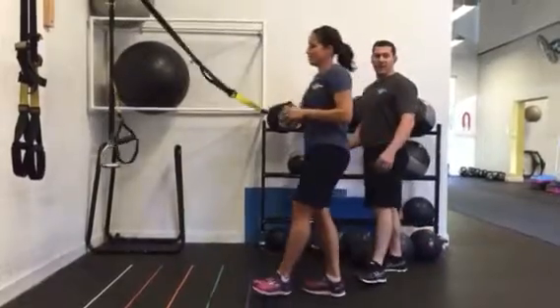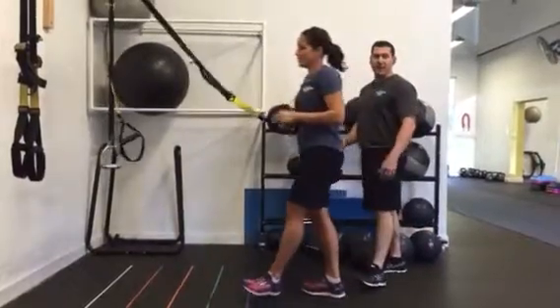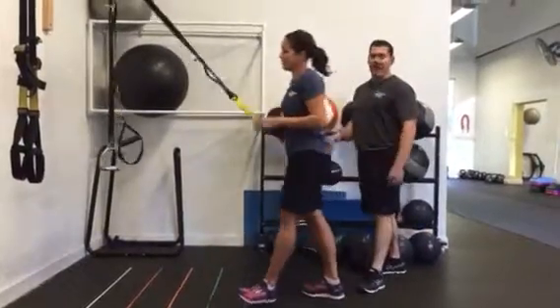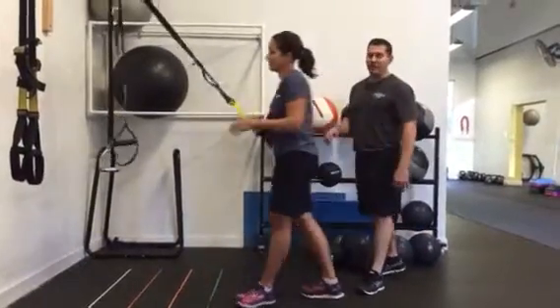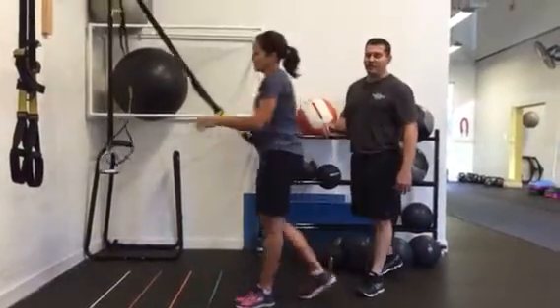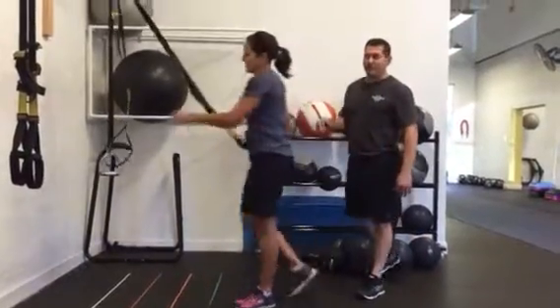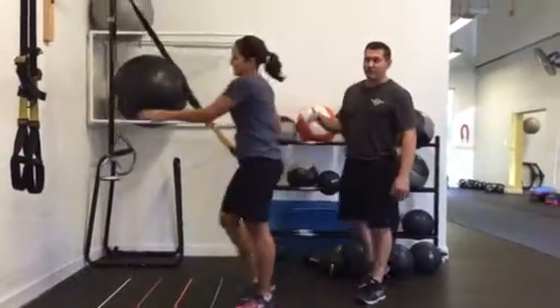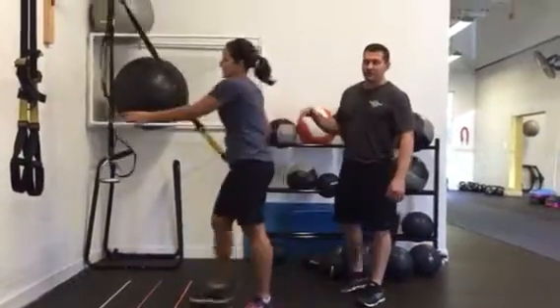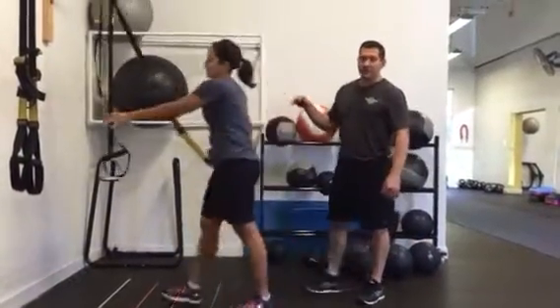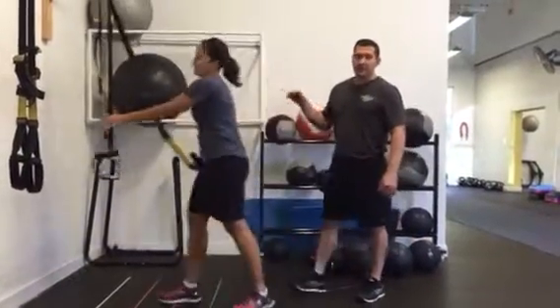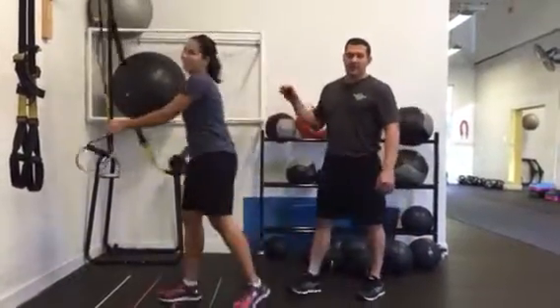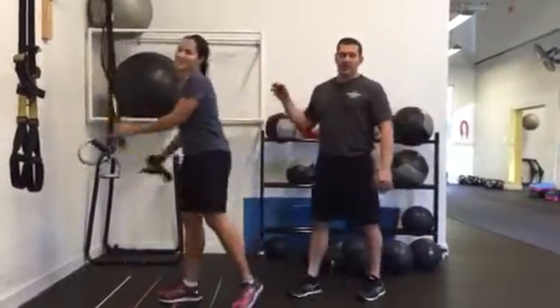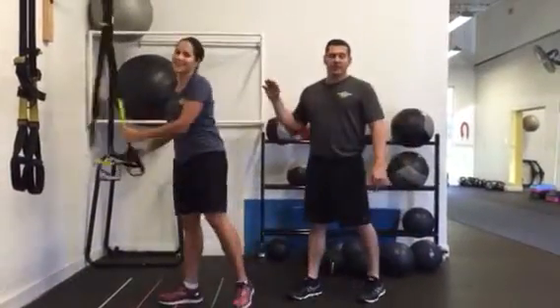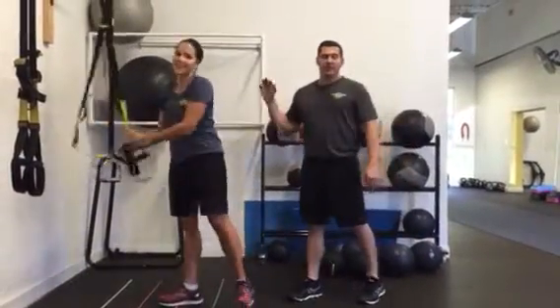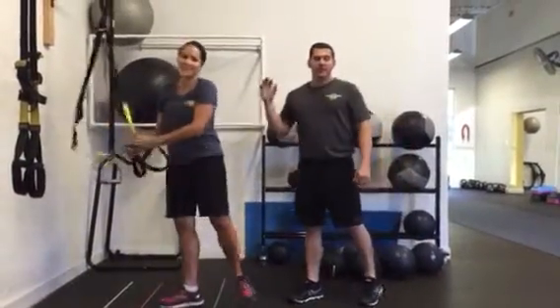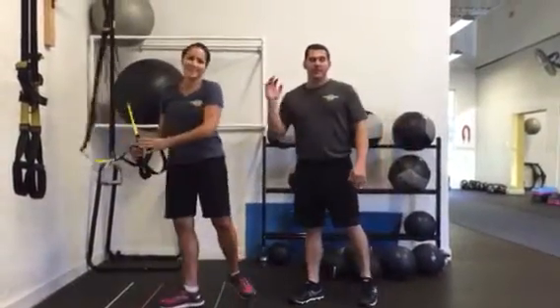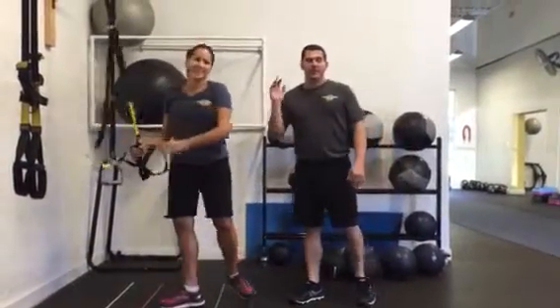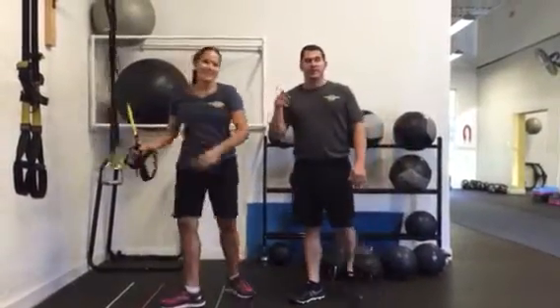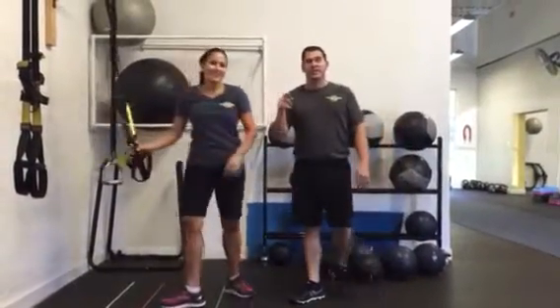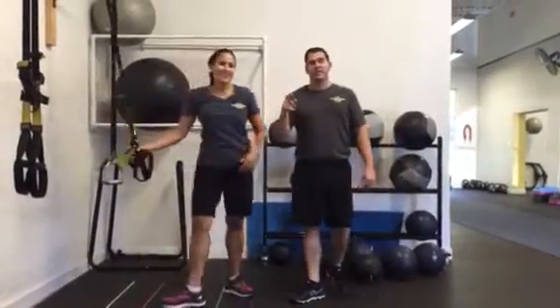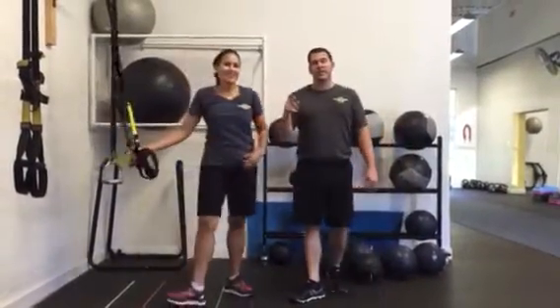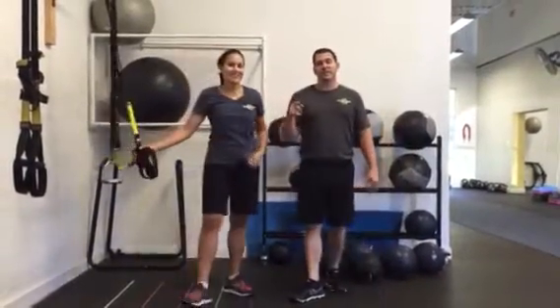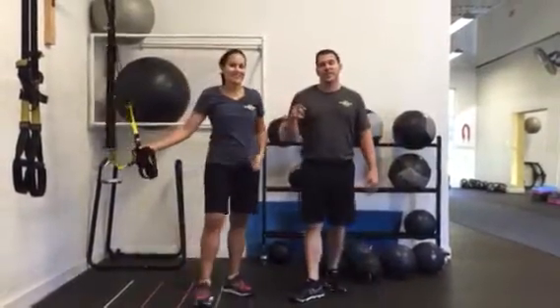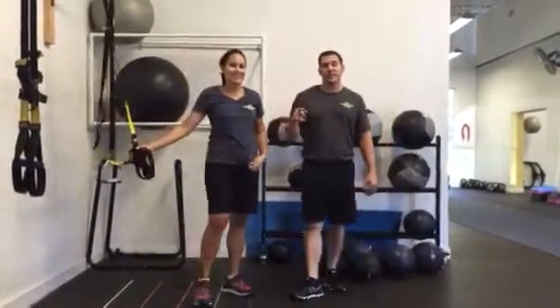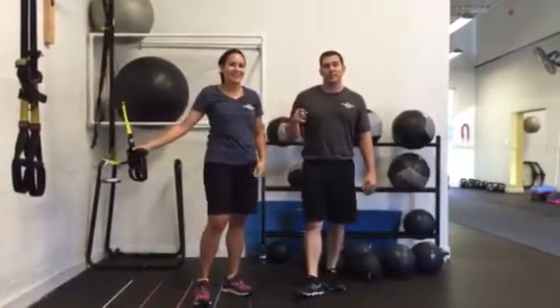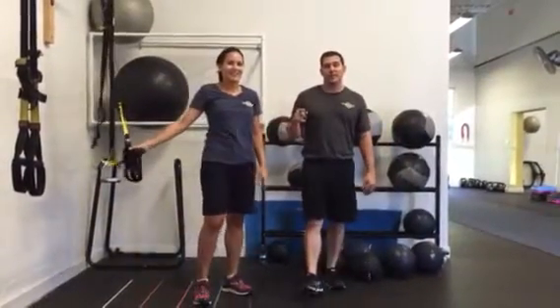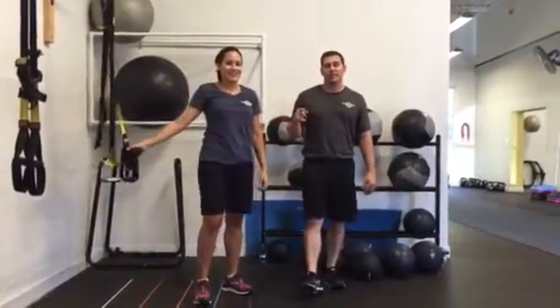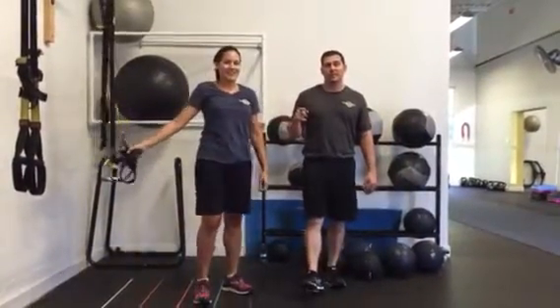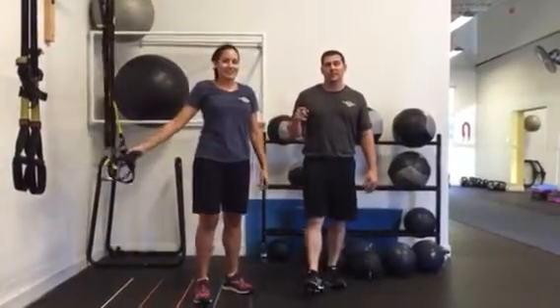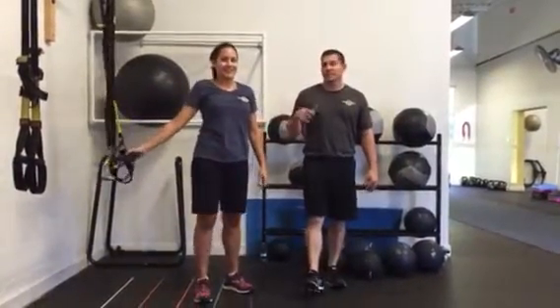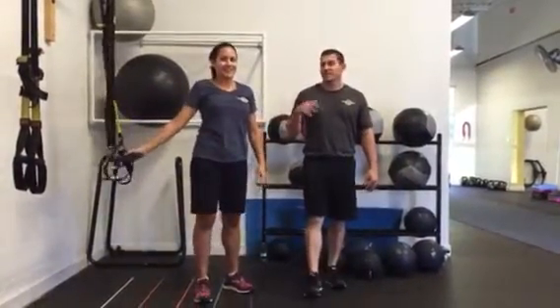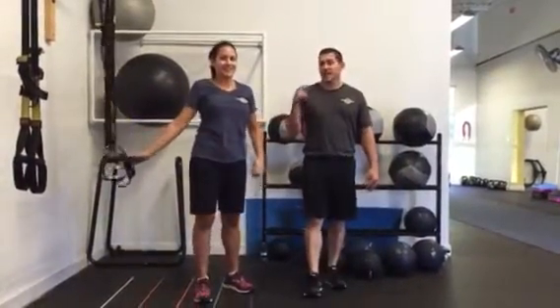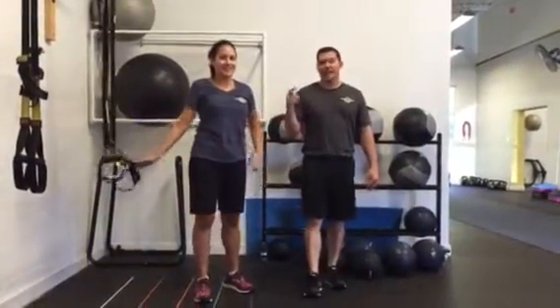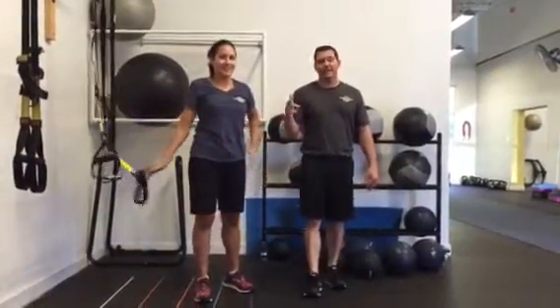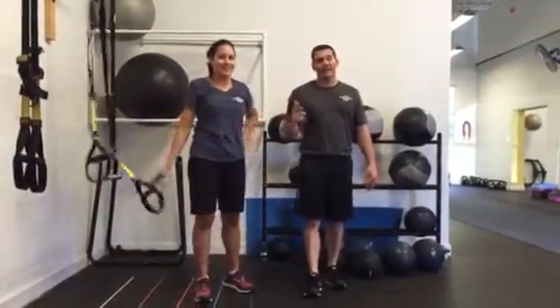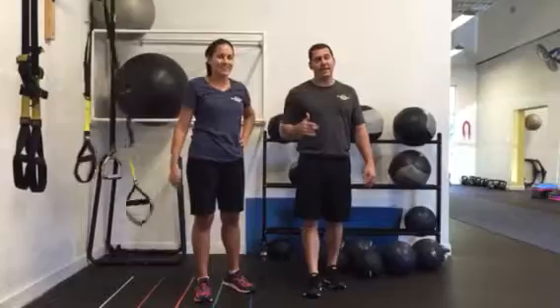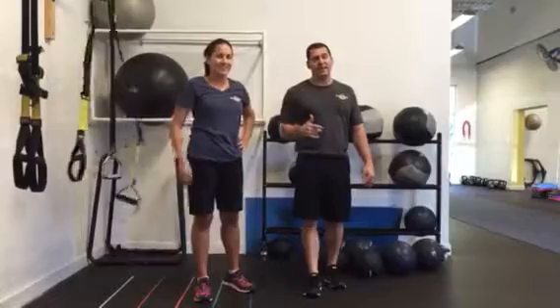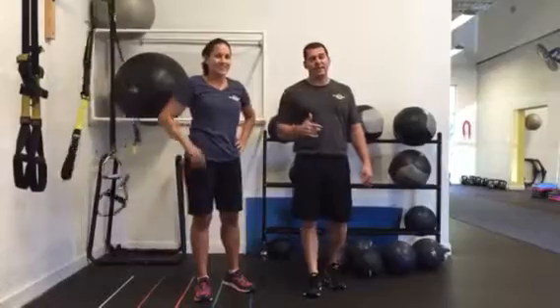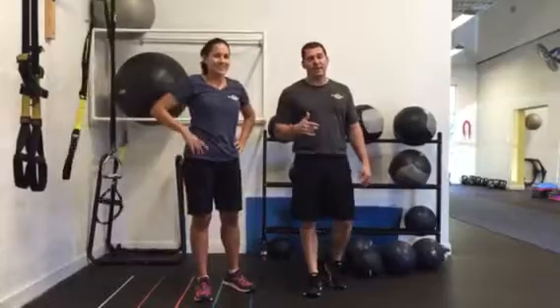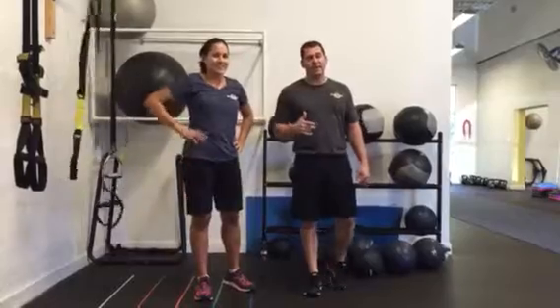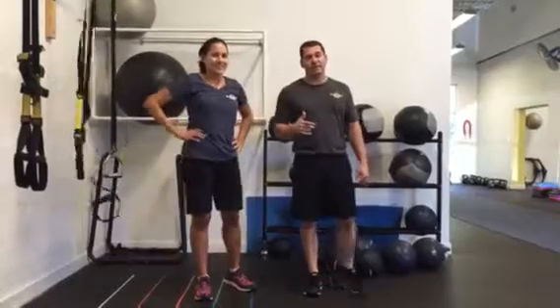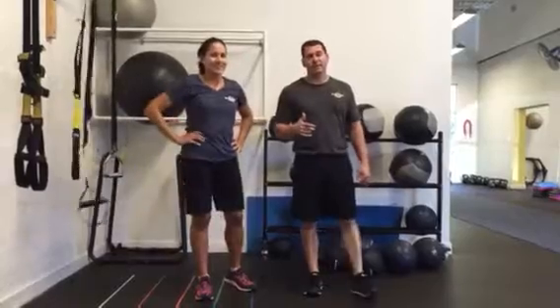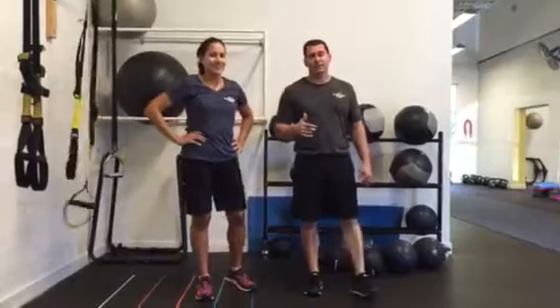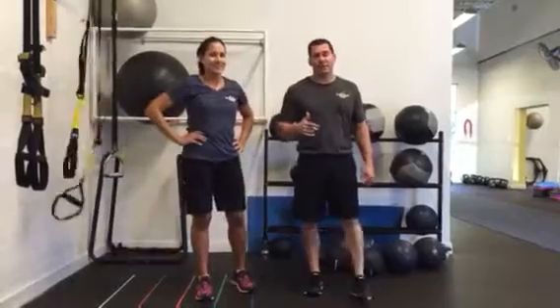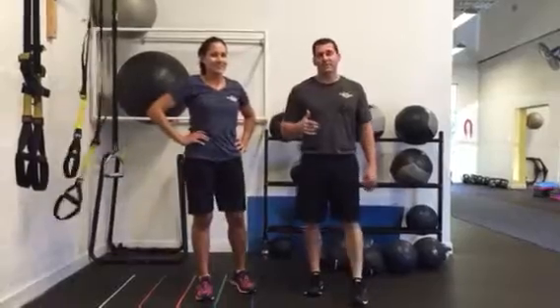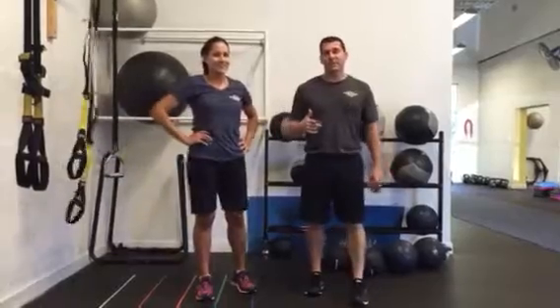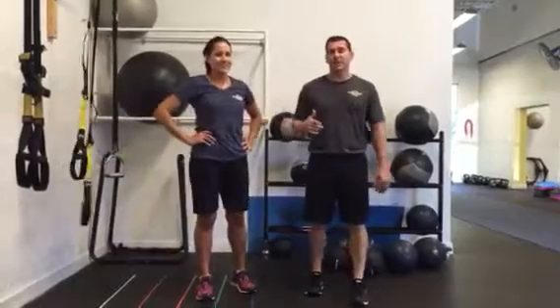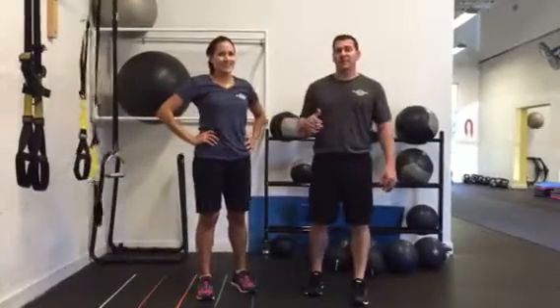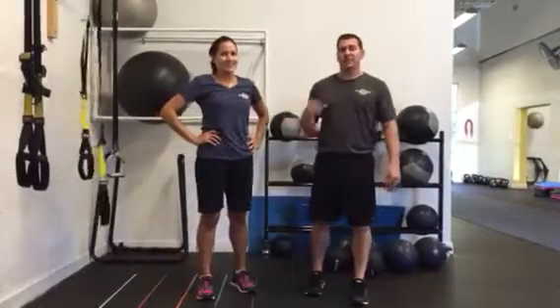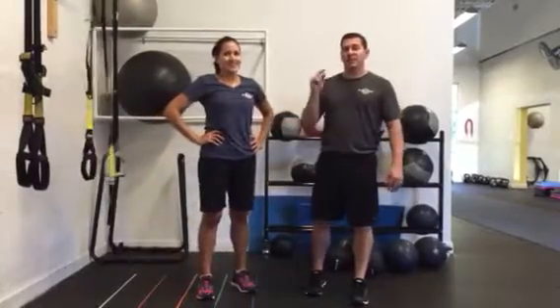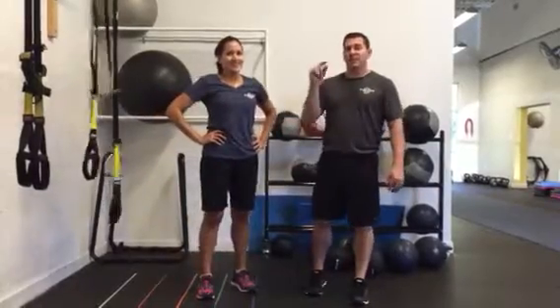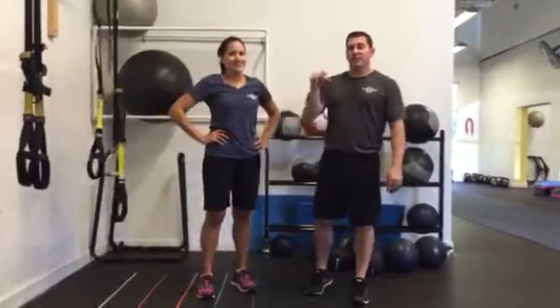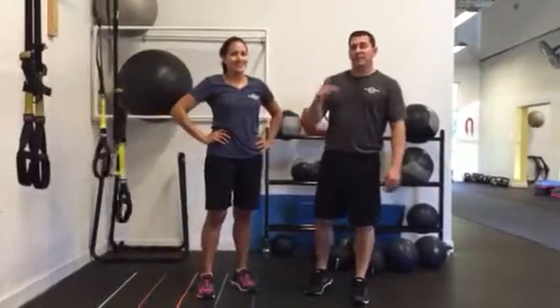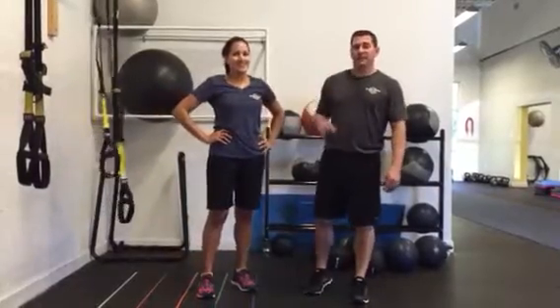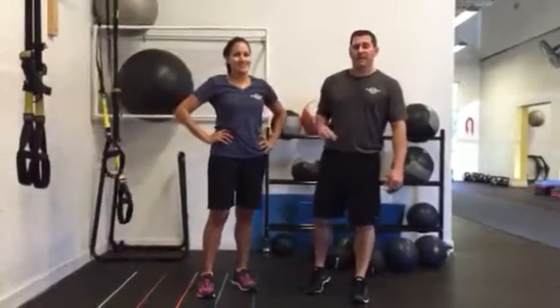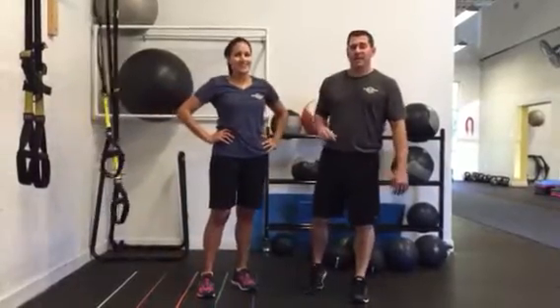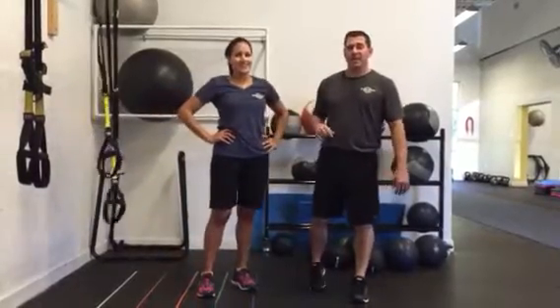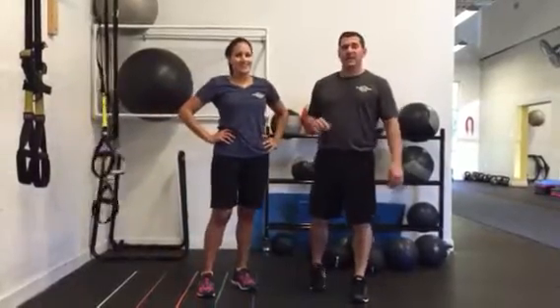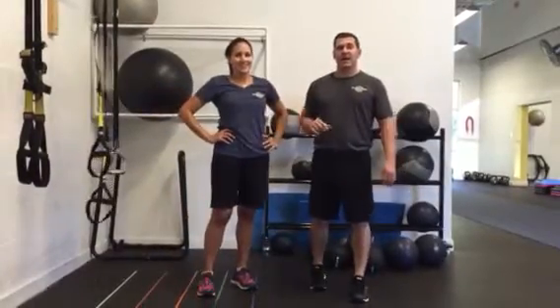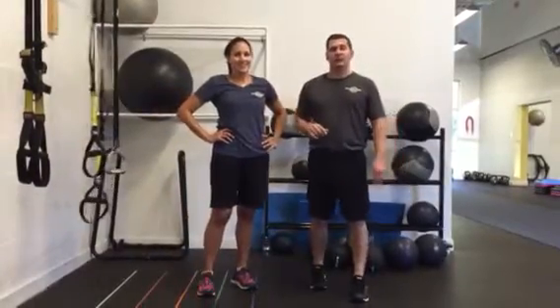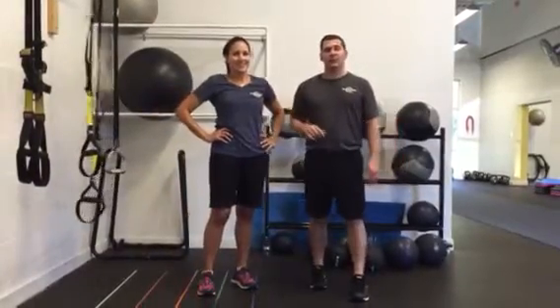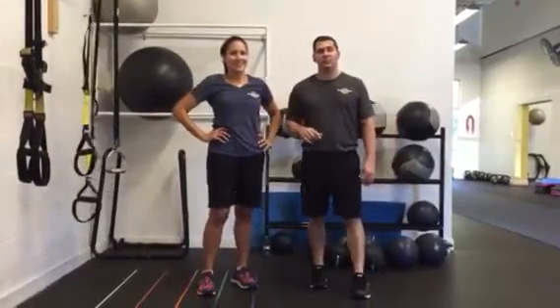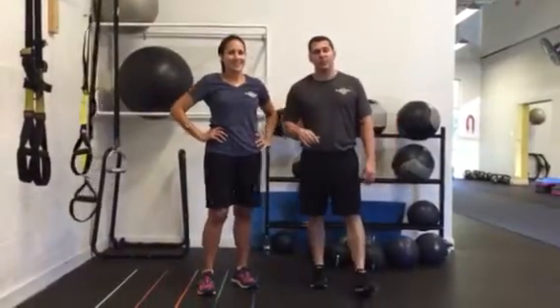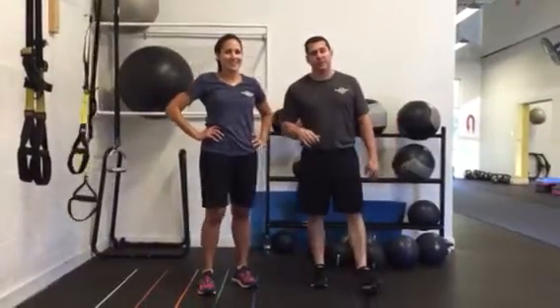That's the TRX complex. Add that into the mix — it's great stuff. See you next time. Keep moving.